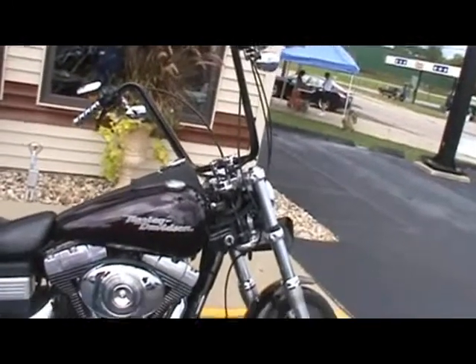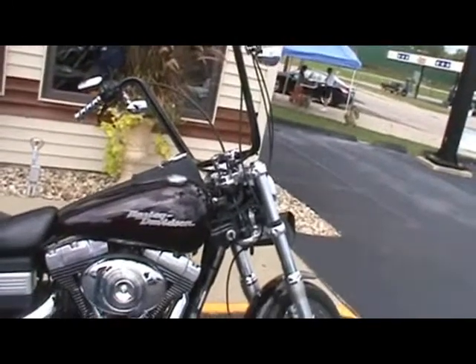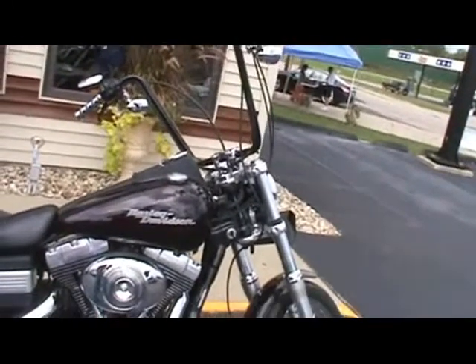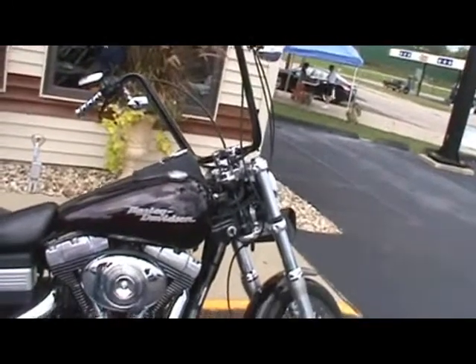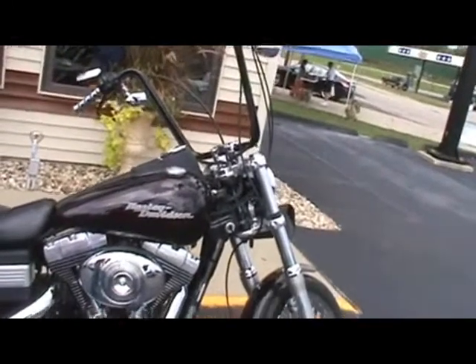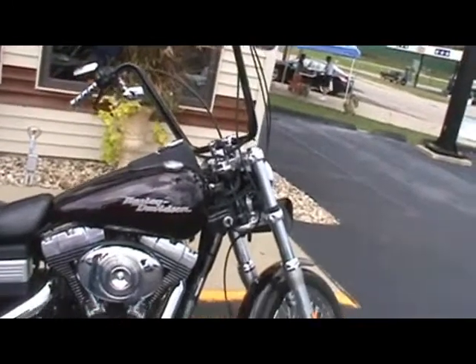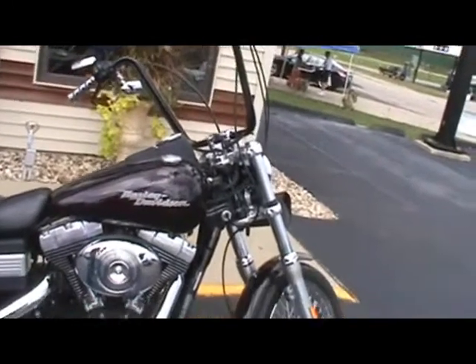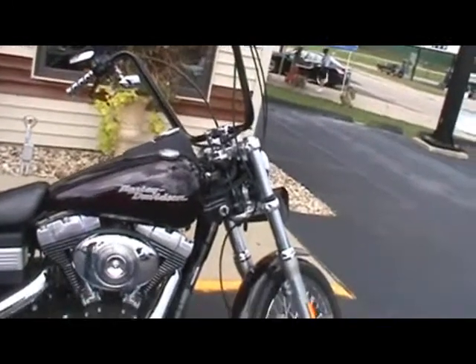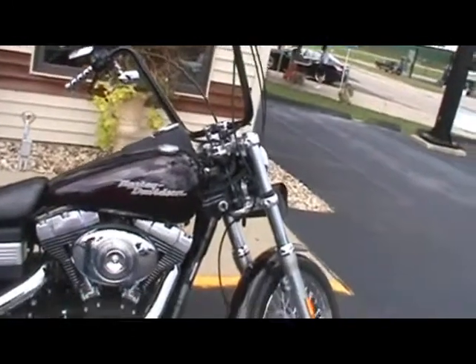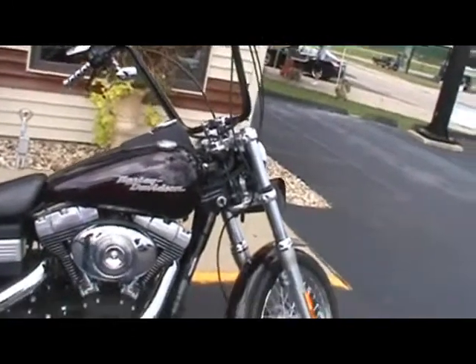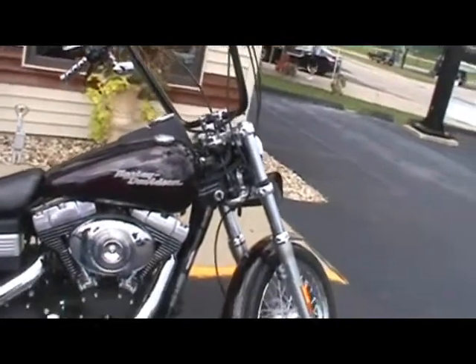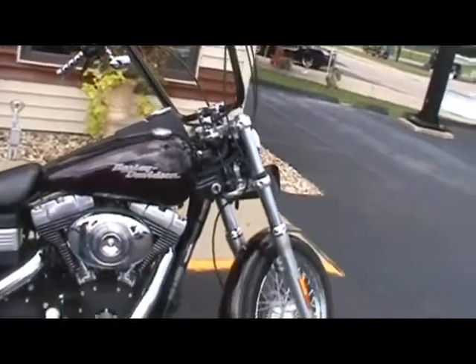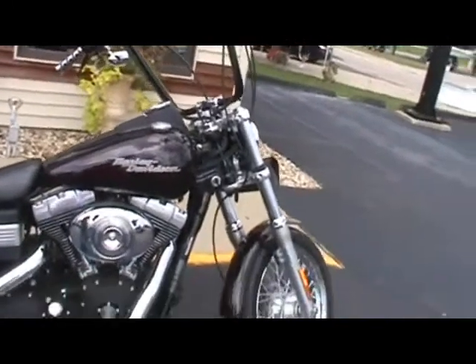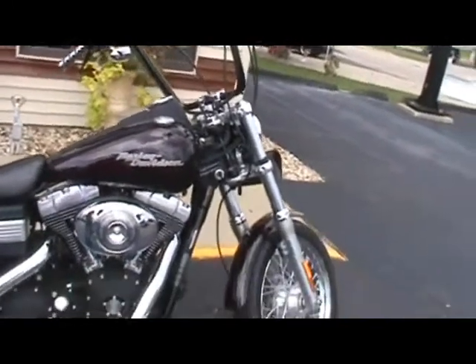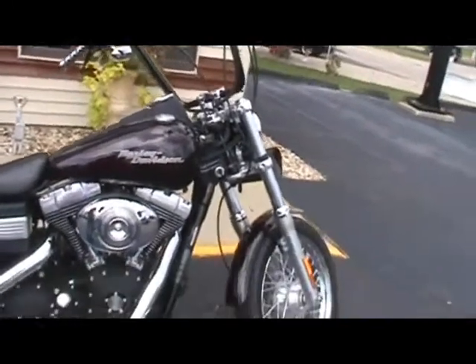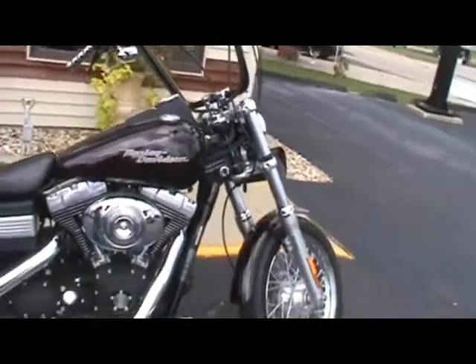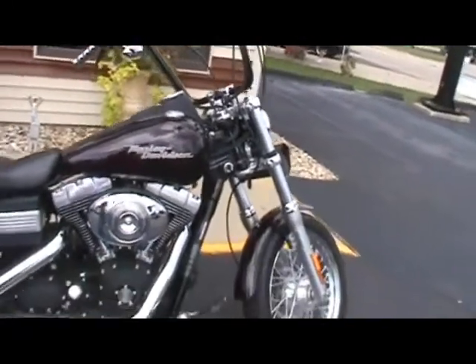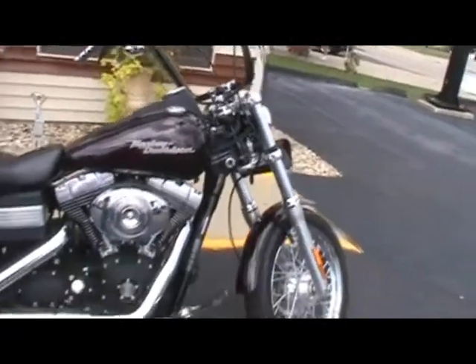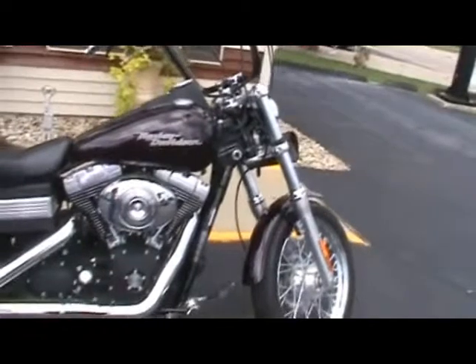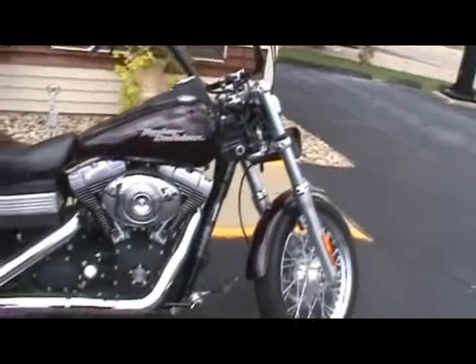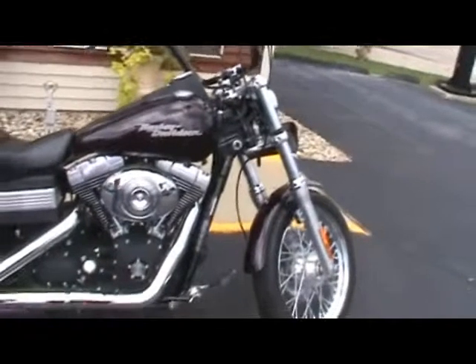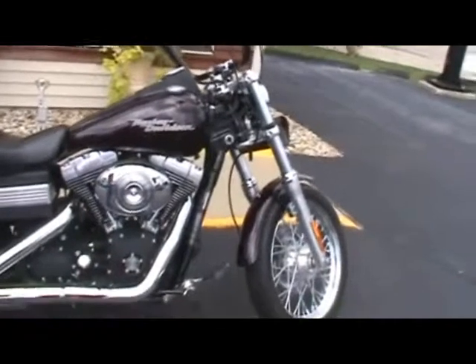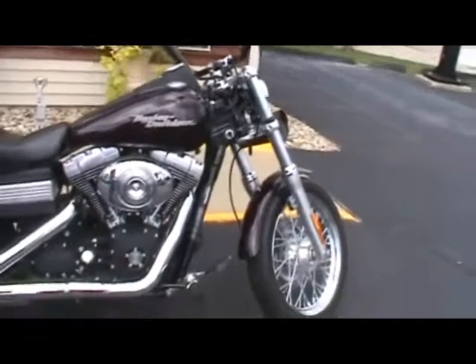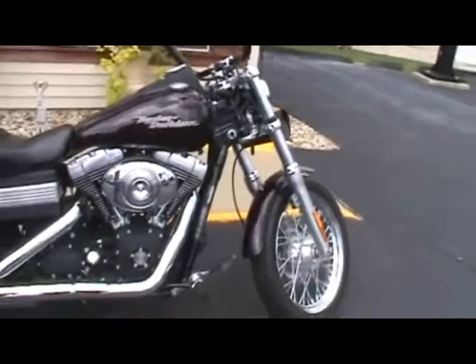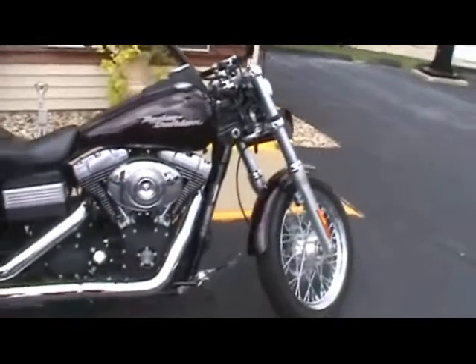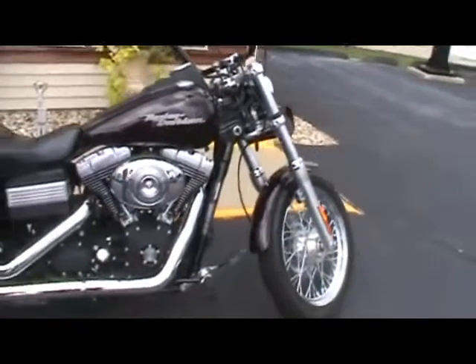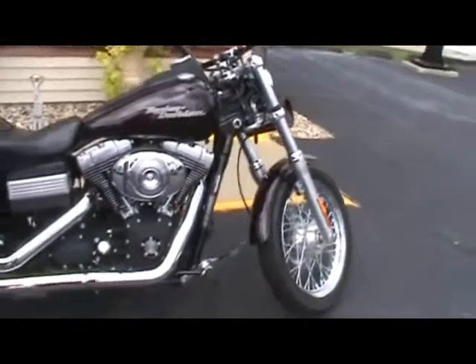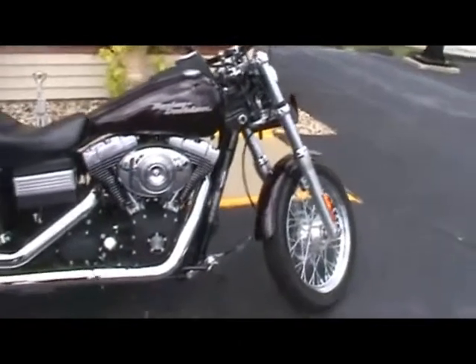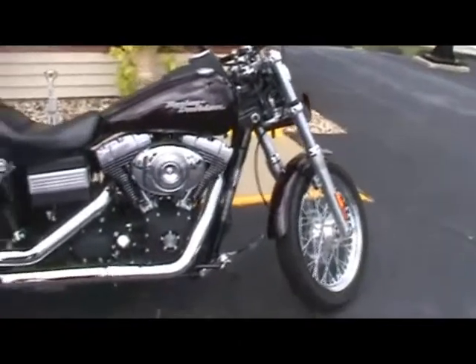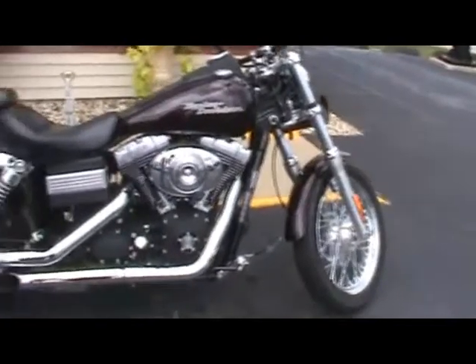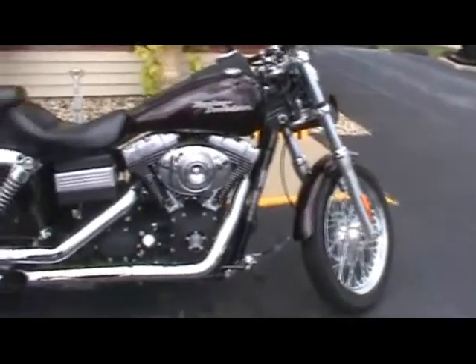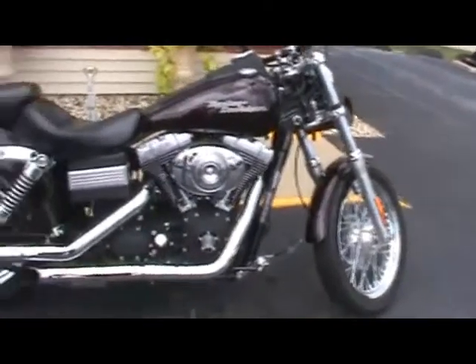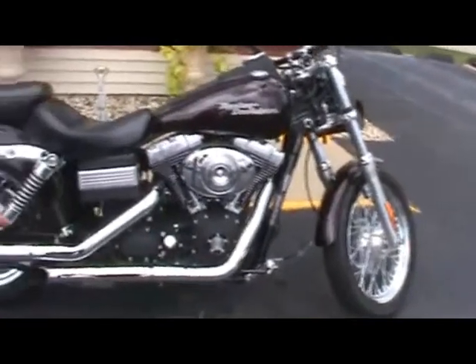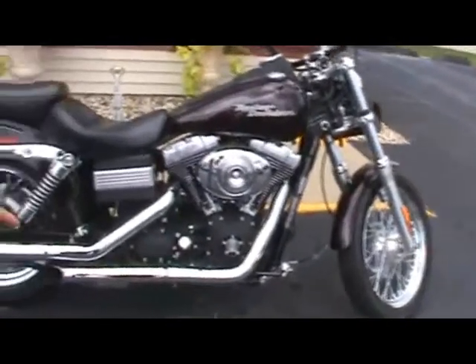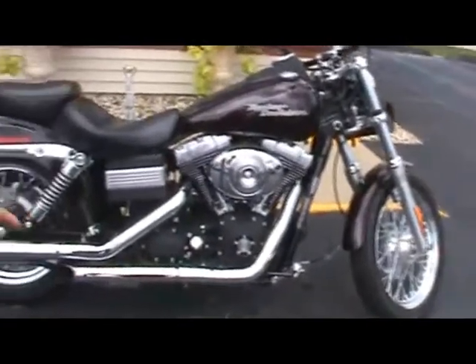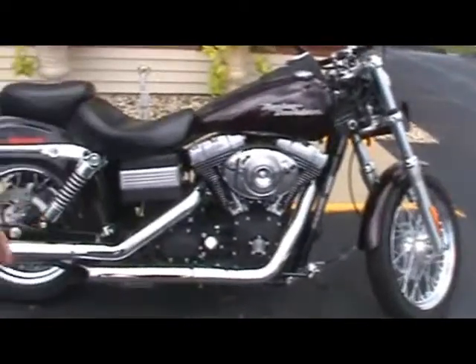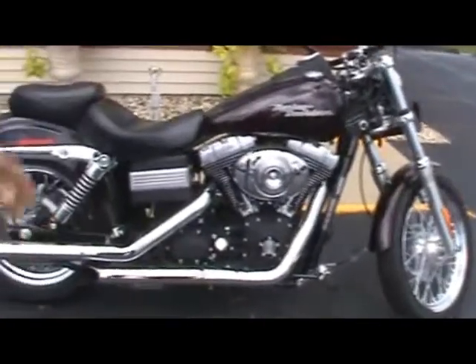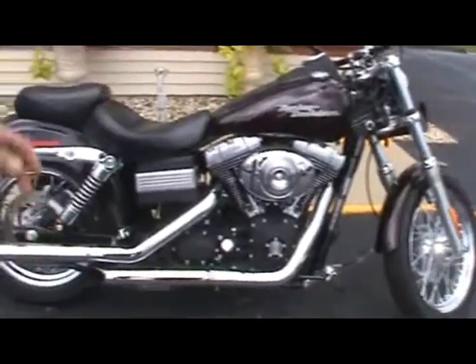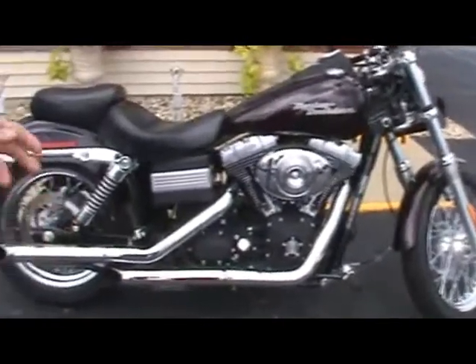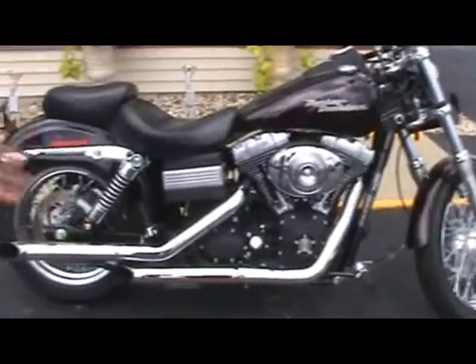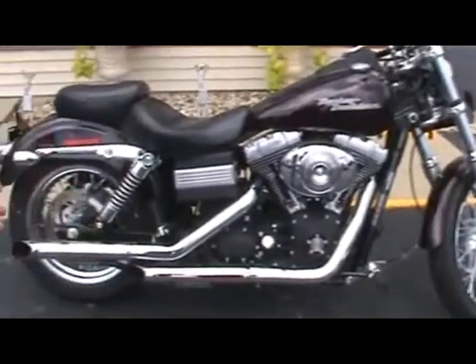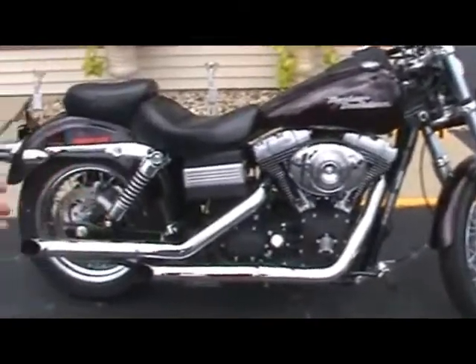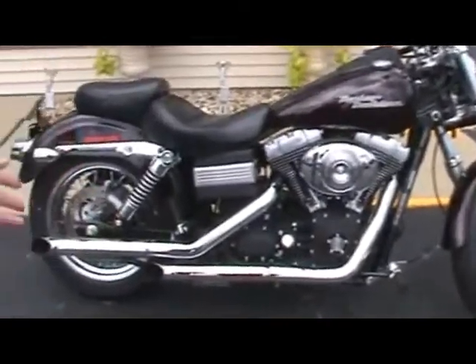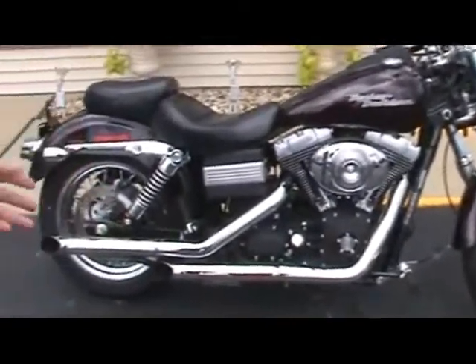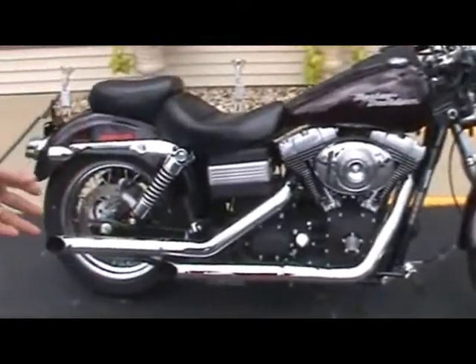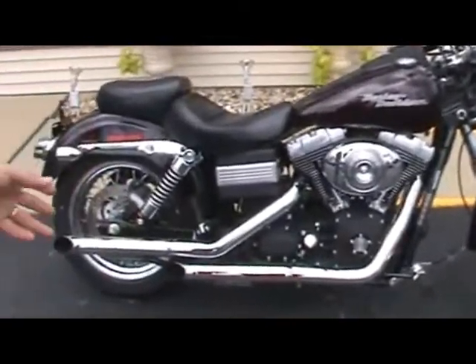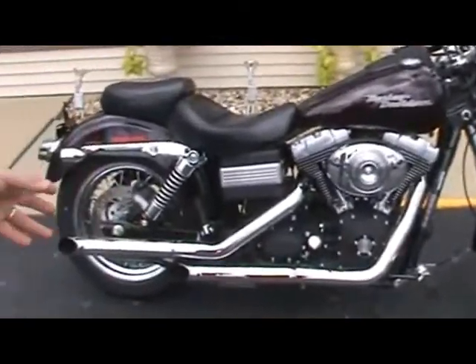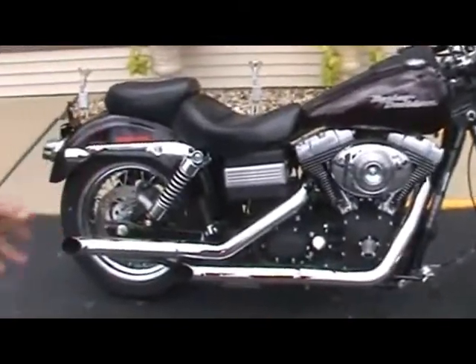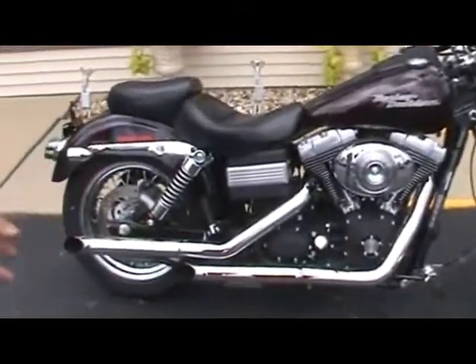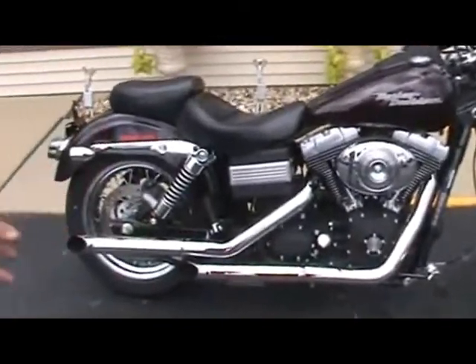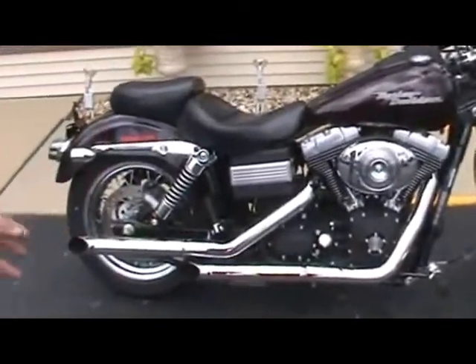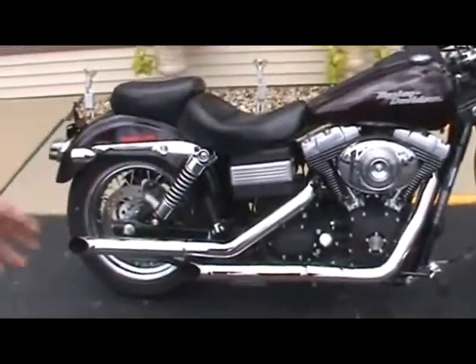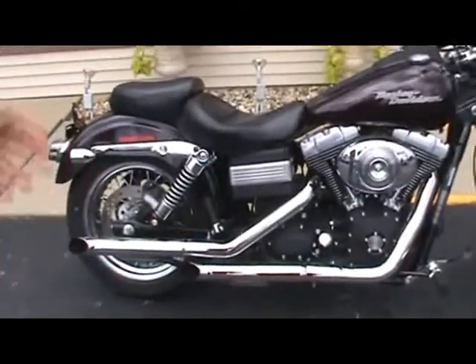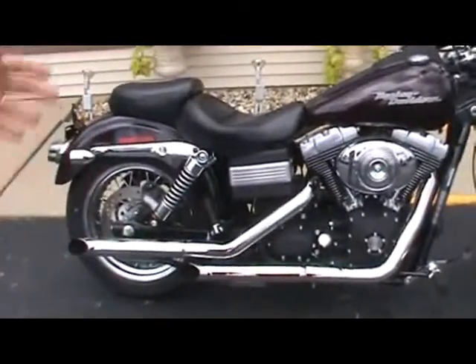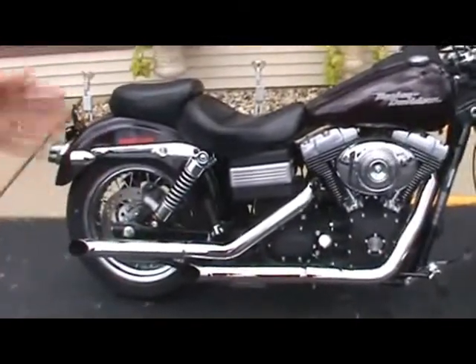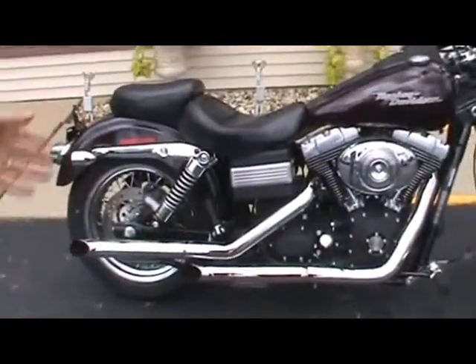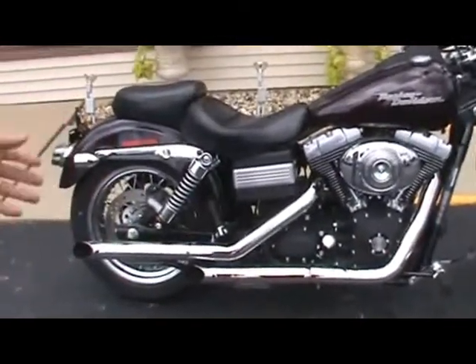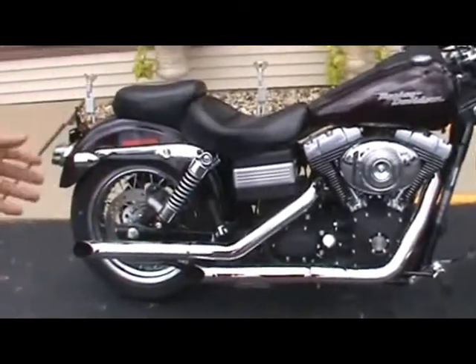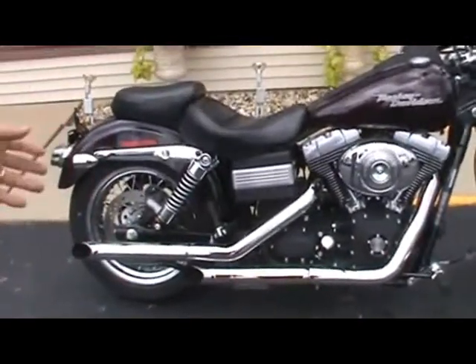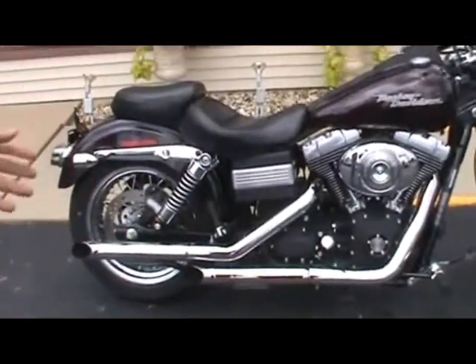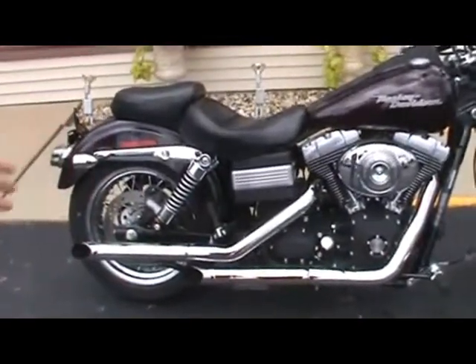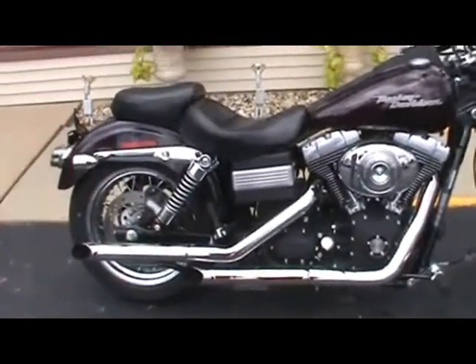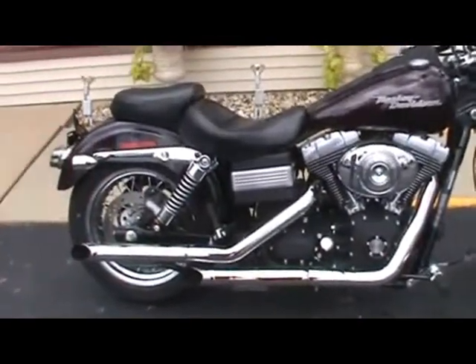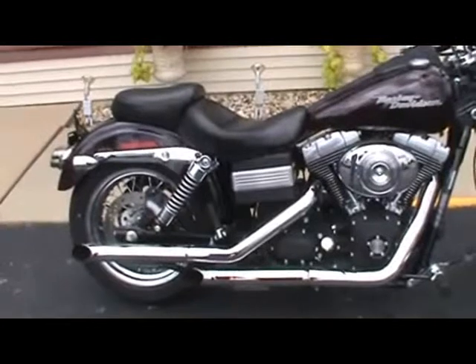This bike, being an '06, it's got the 96-inch motor and the 6-speed transmission. You'll love it out on the highway.